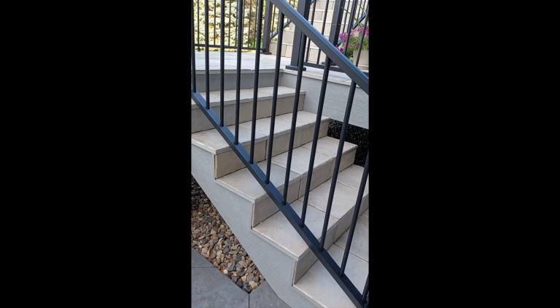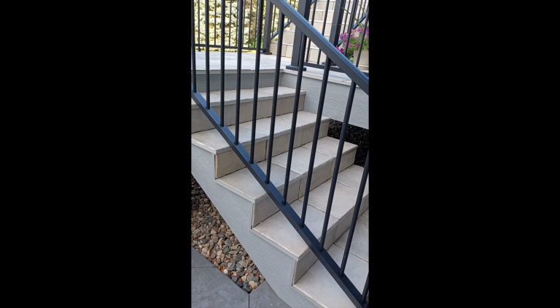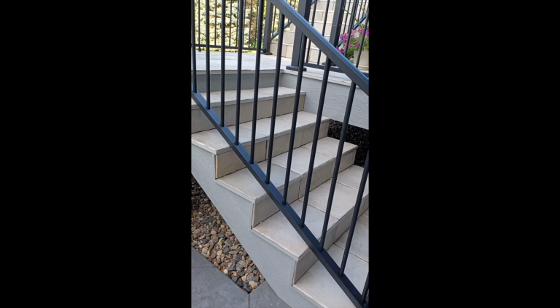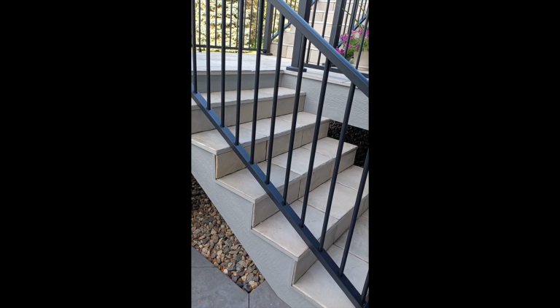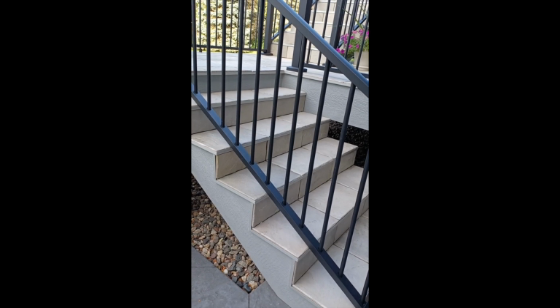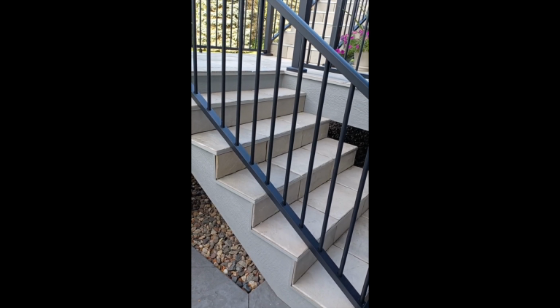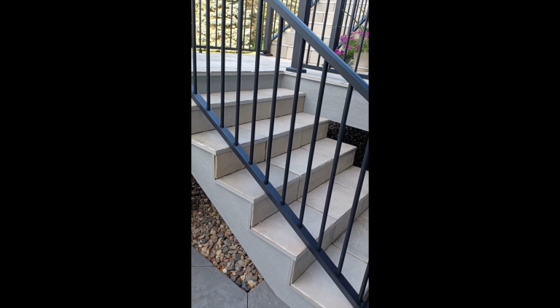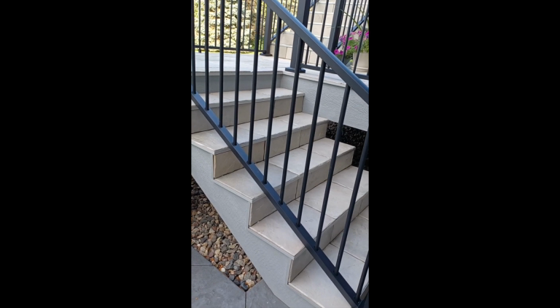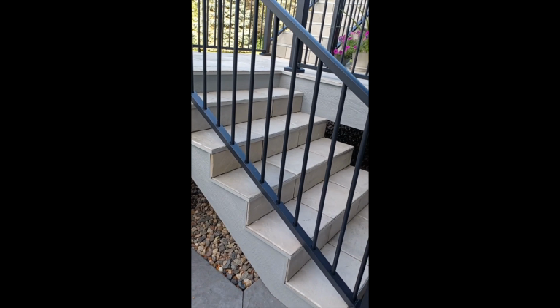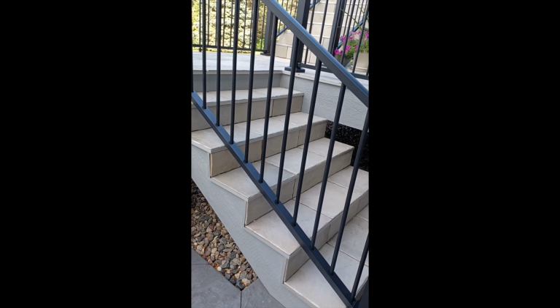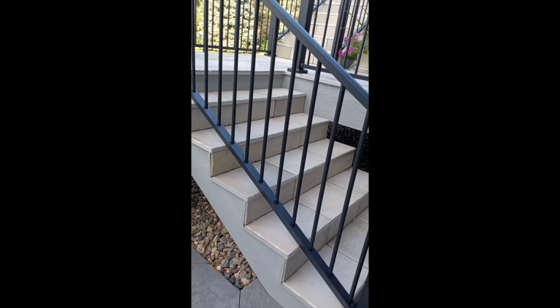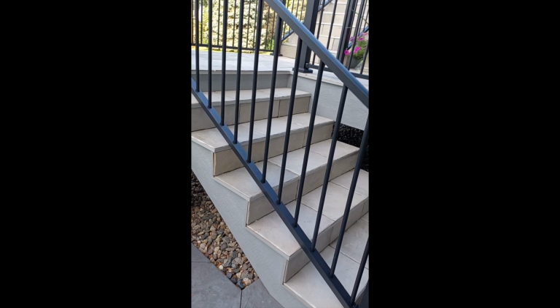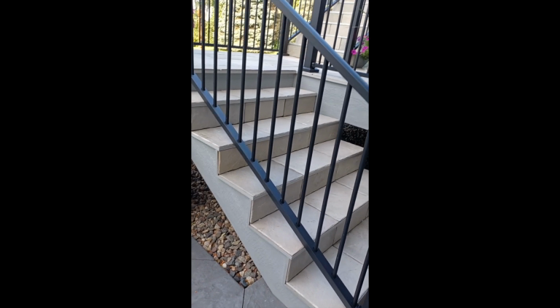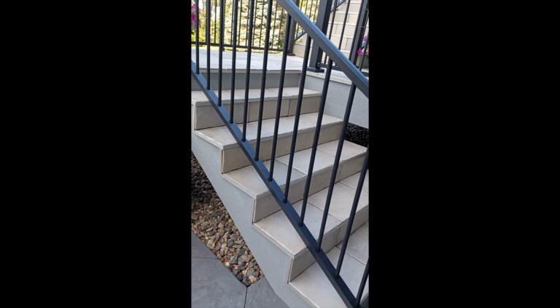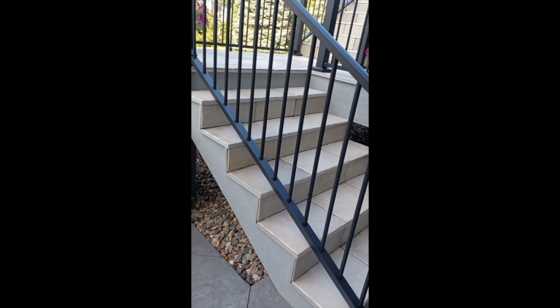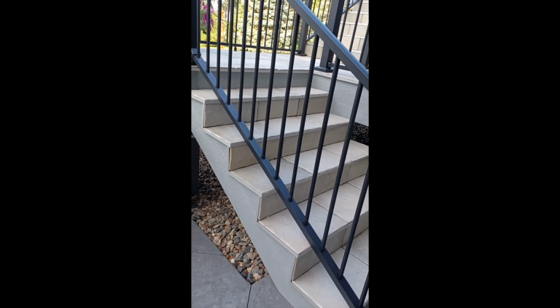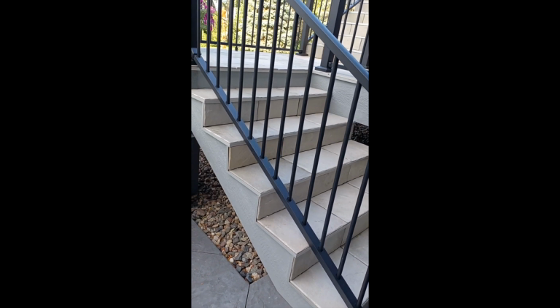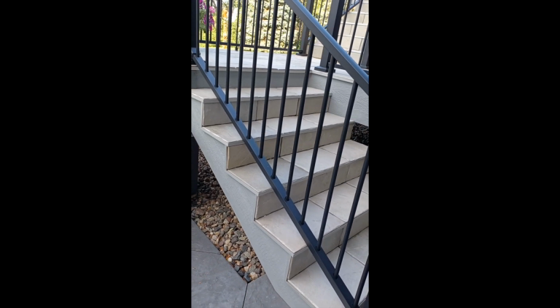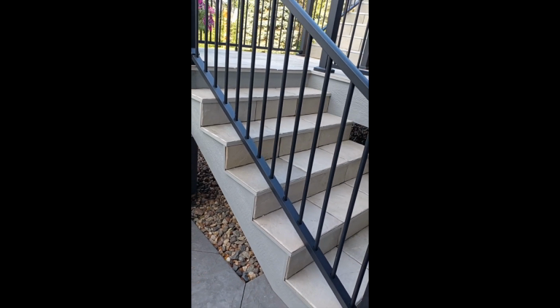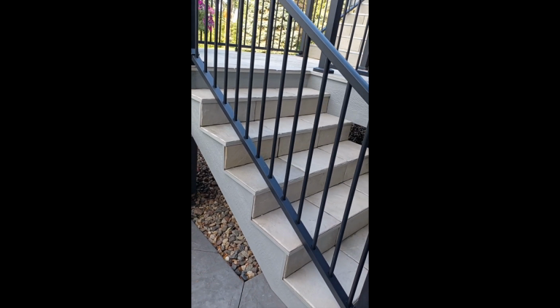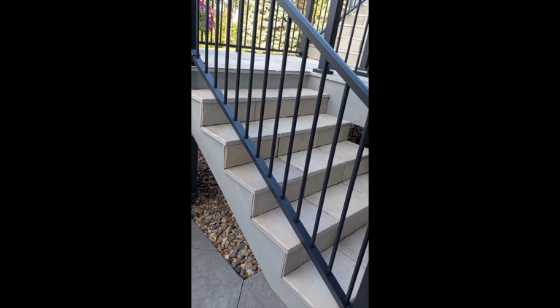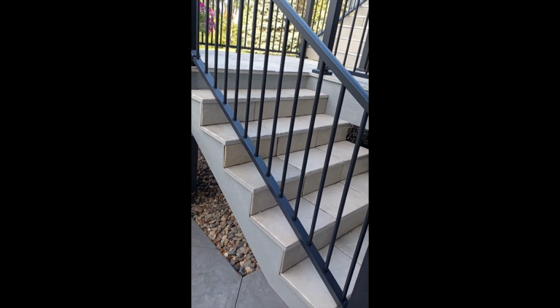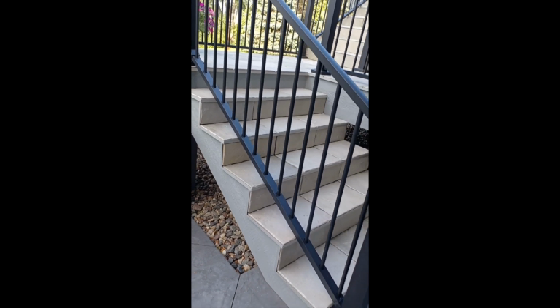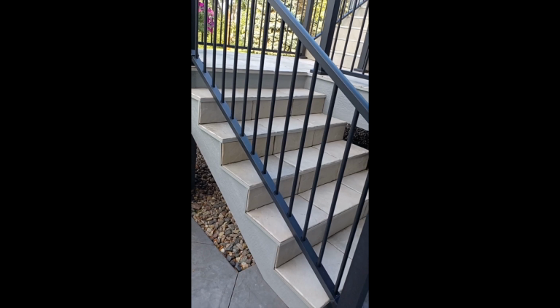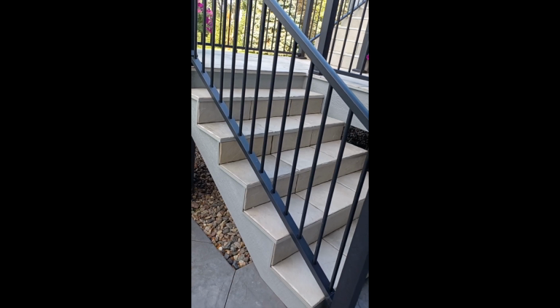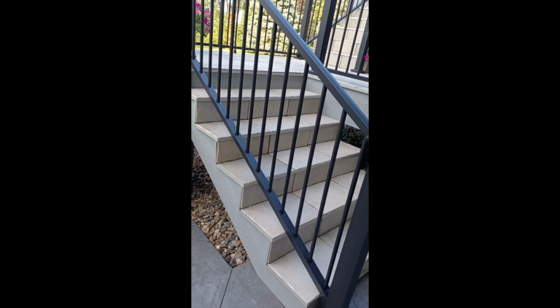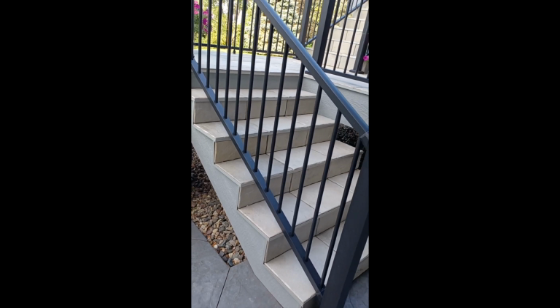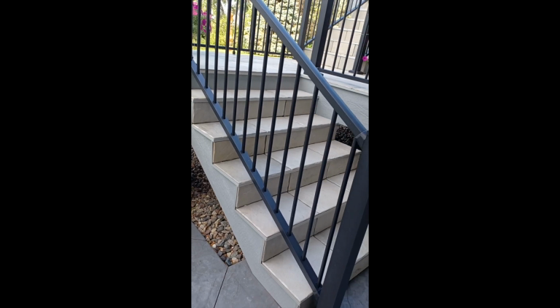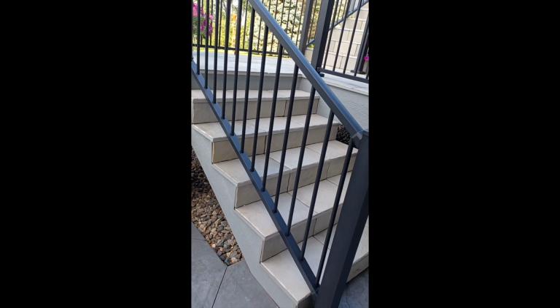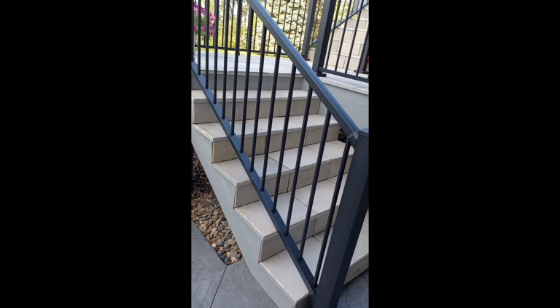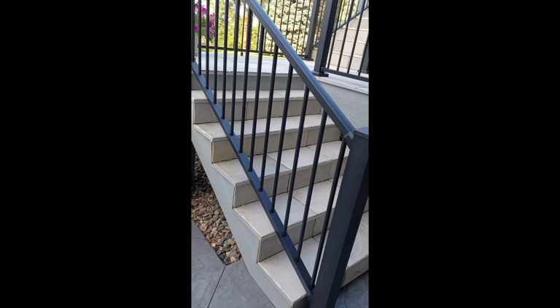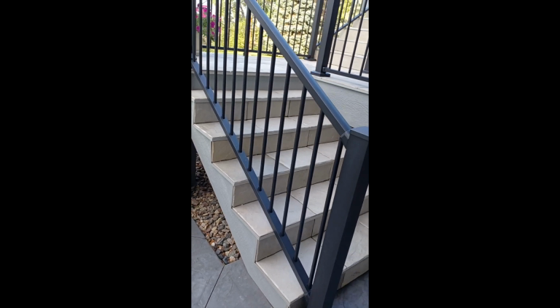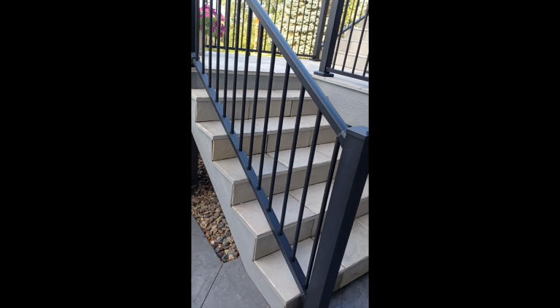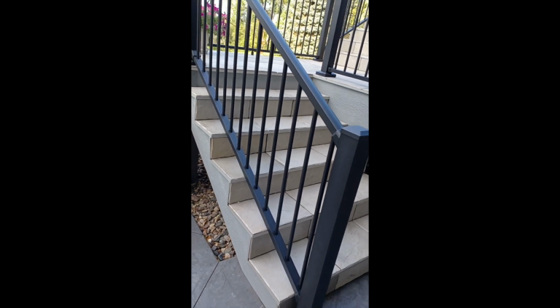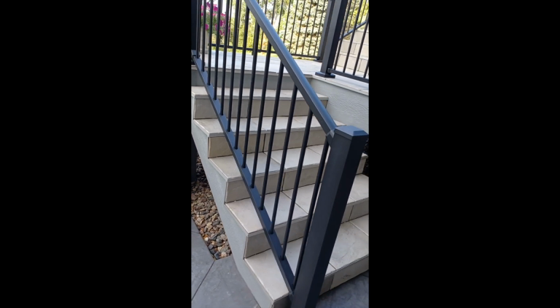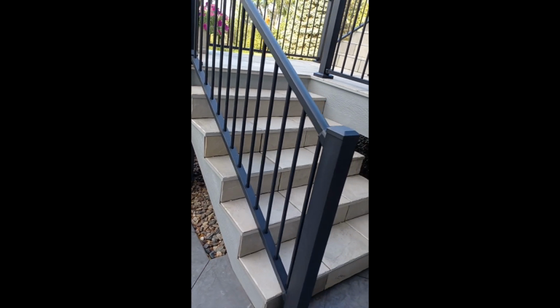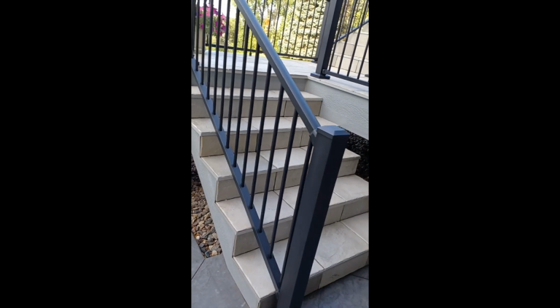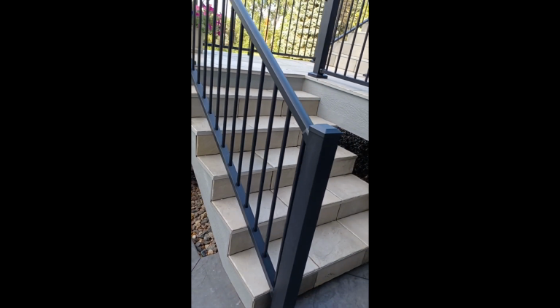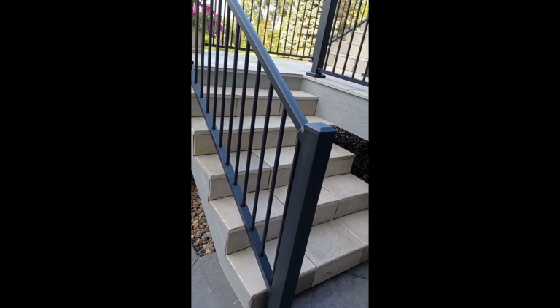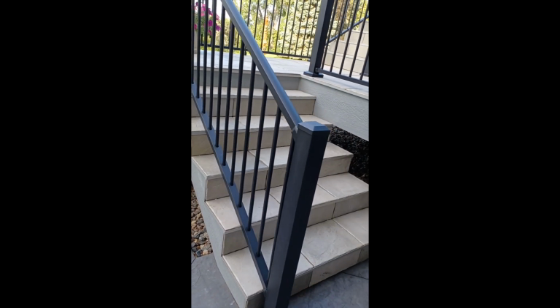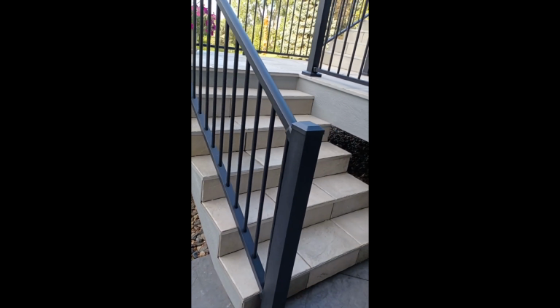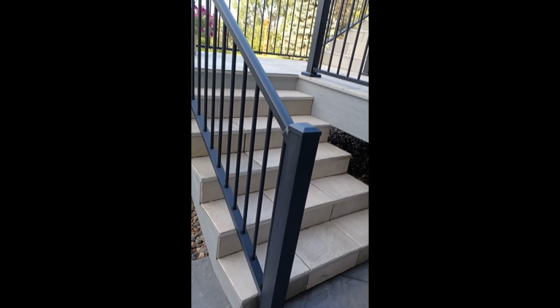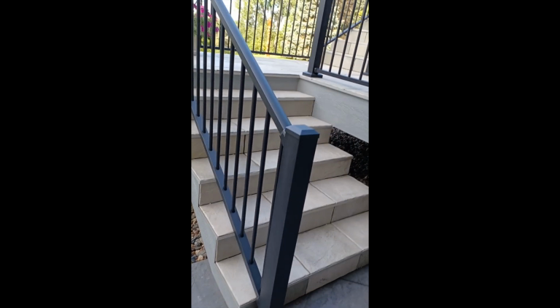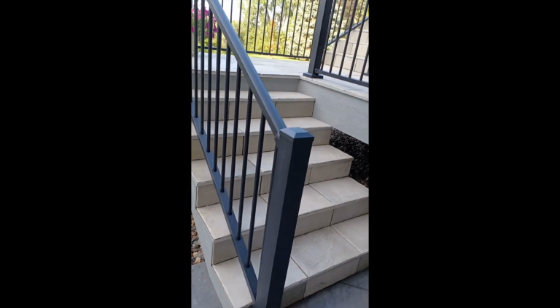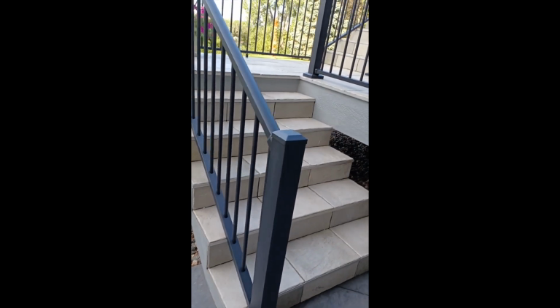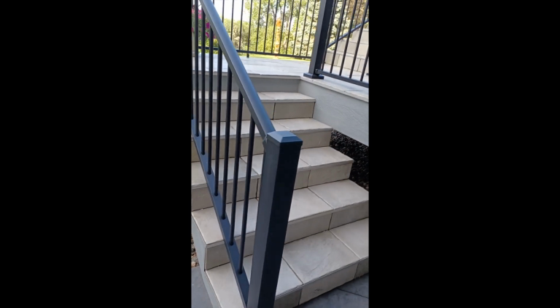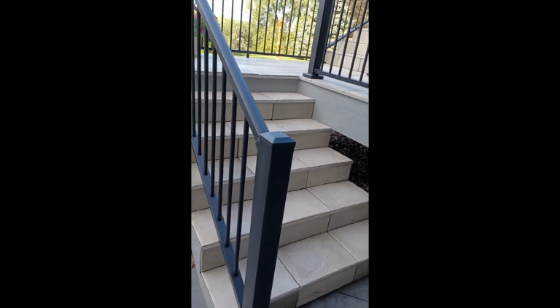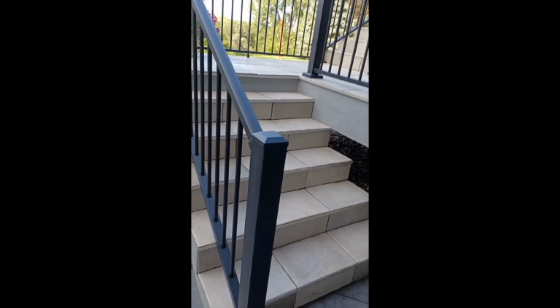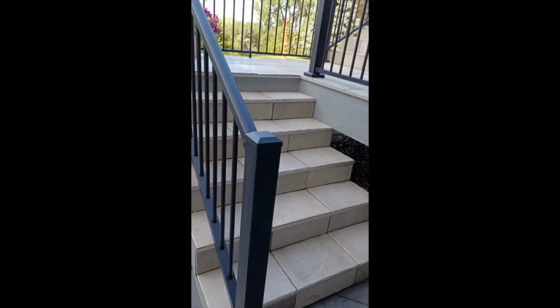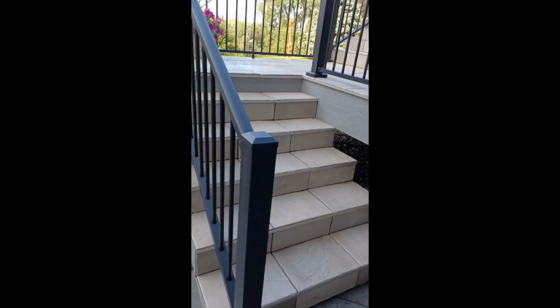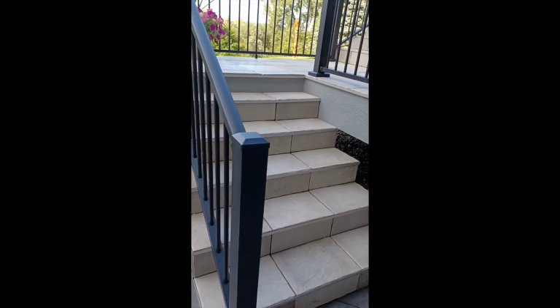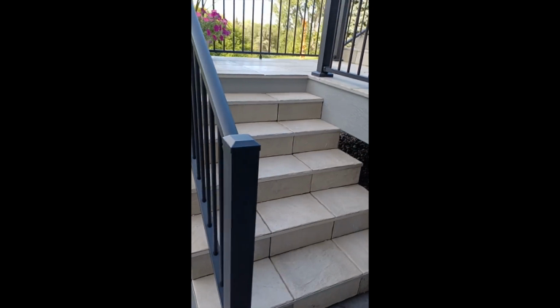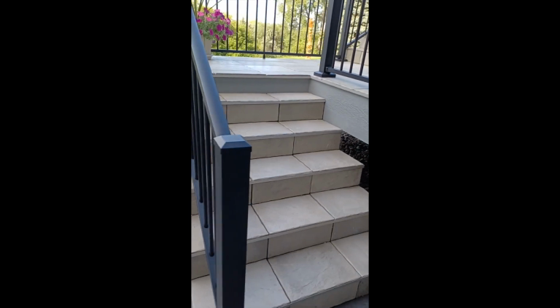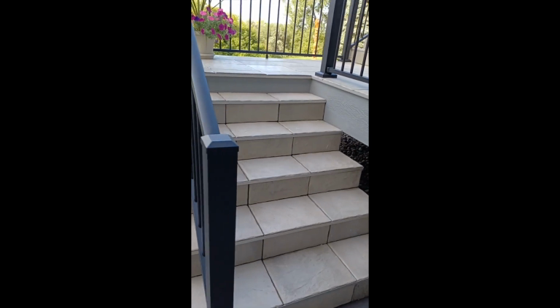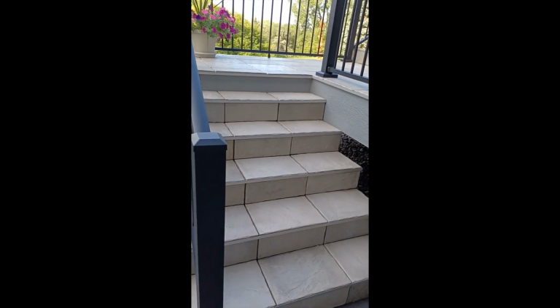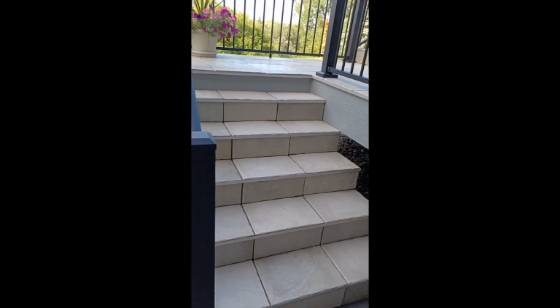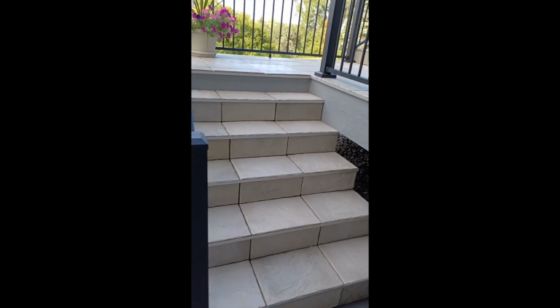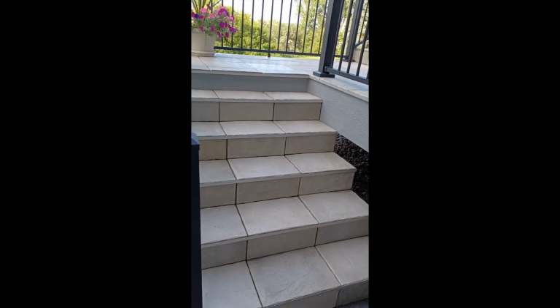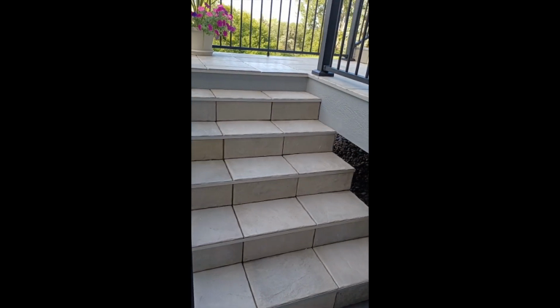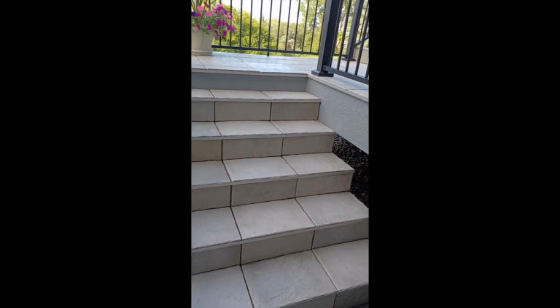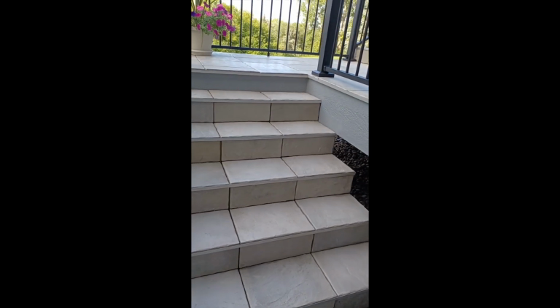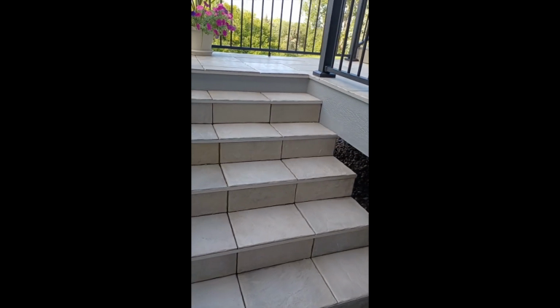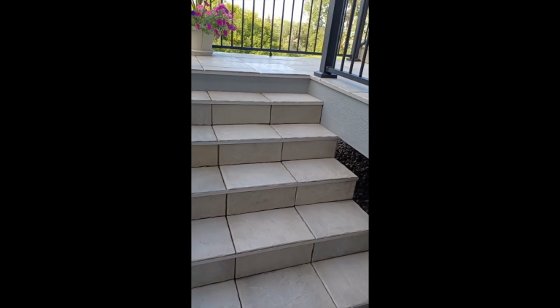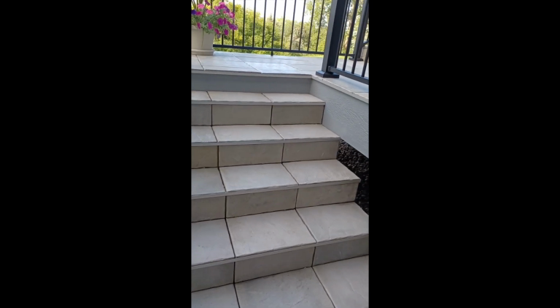Good afternoon. Dan and I are pleased with the Deck Tech tiles we installed on our two decks and the stairs this past summer.